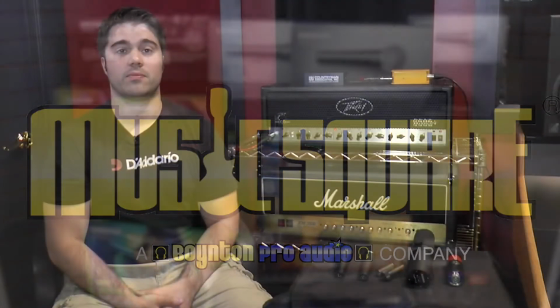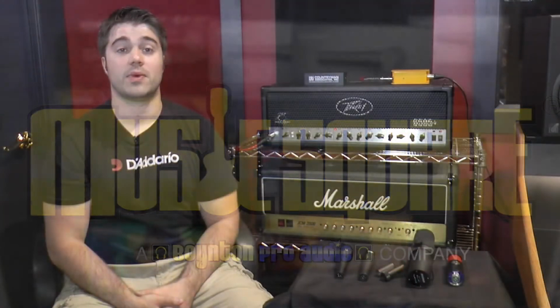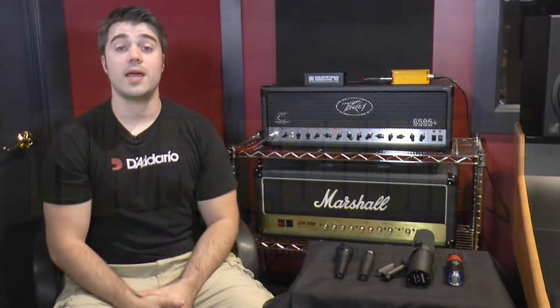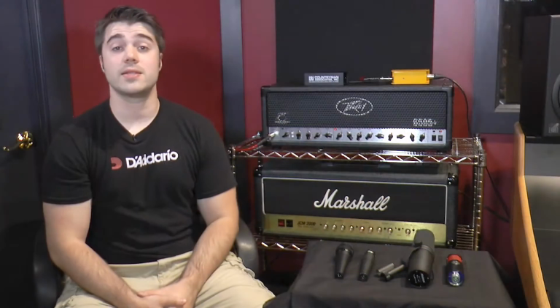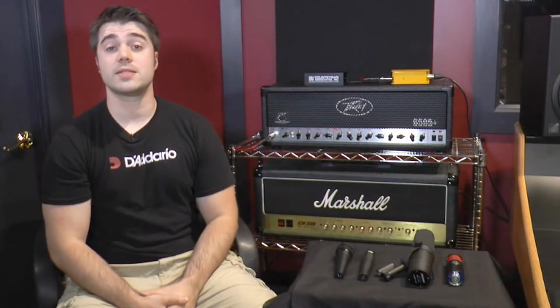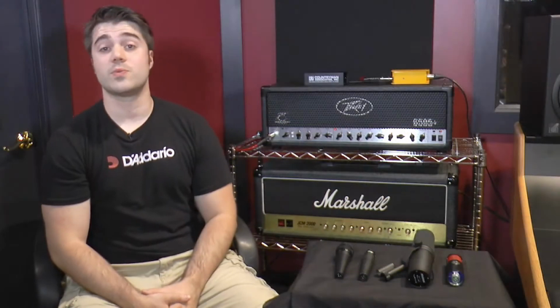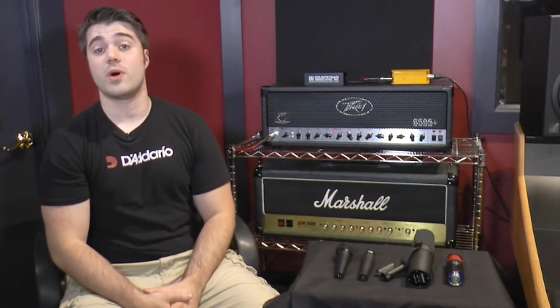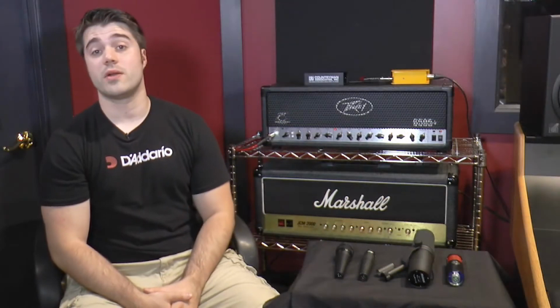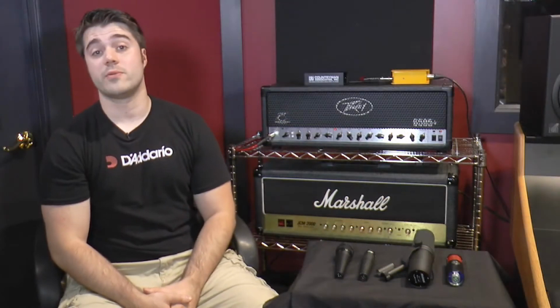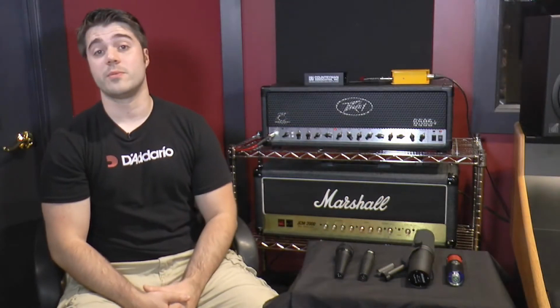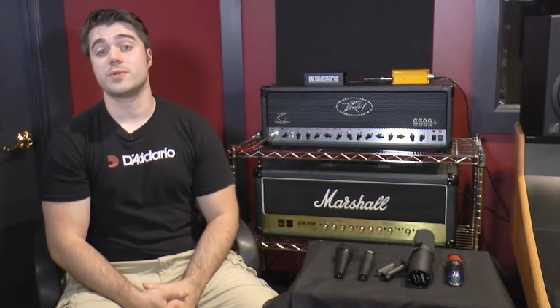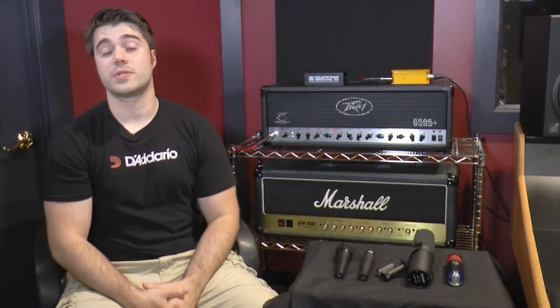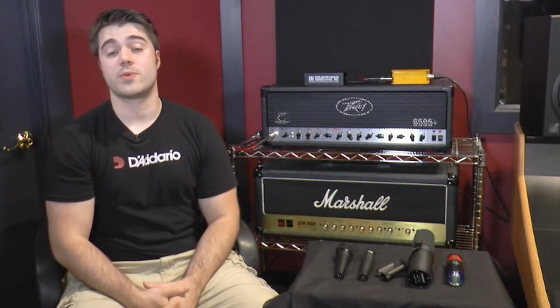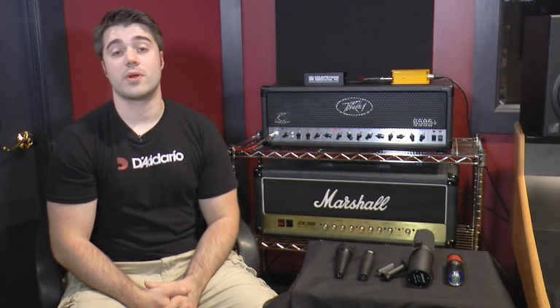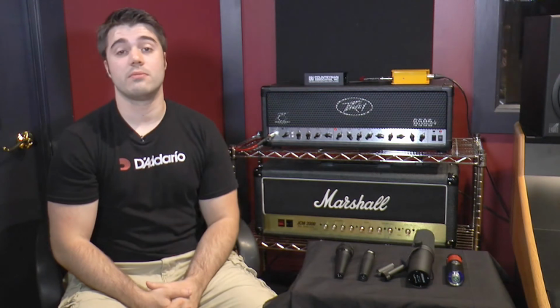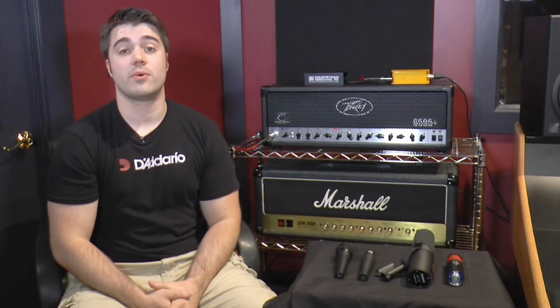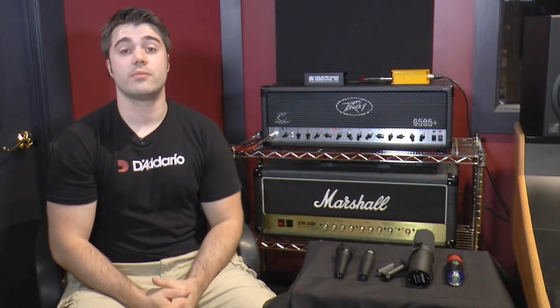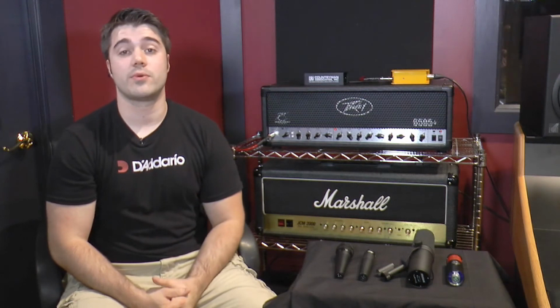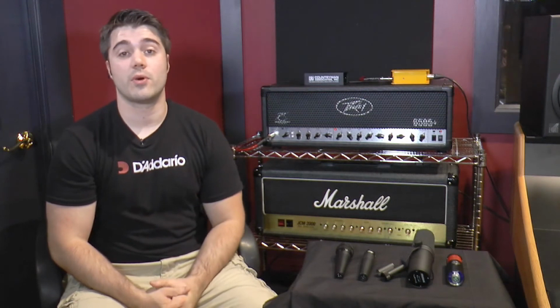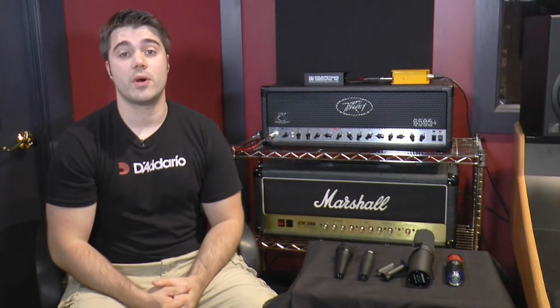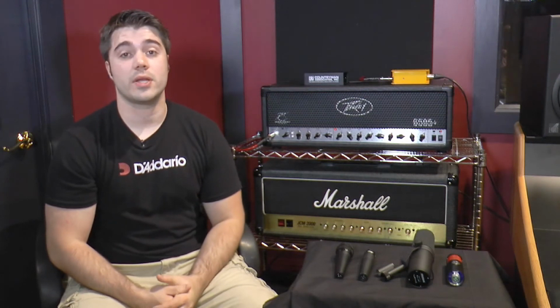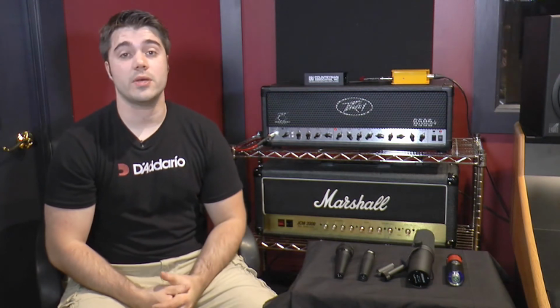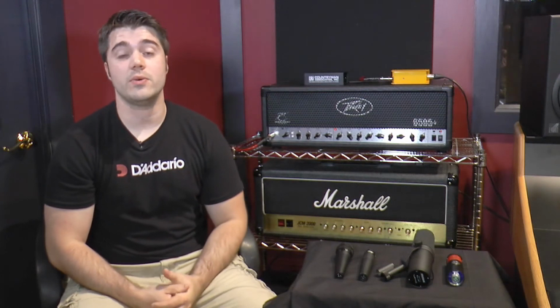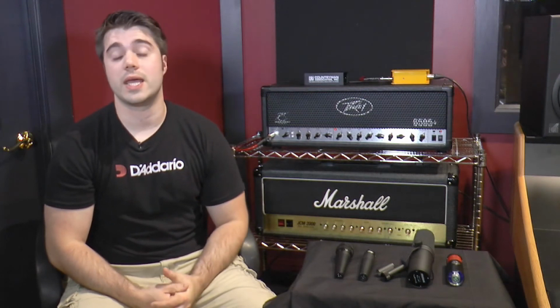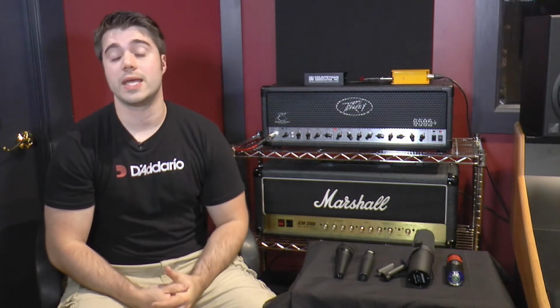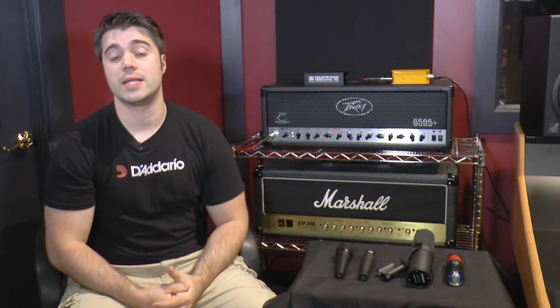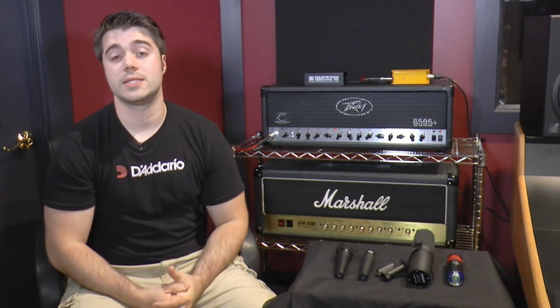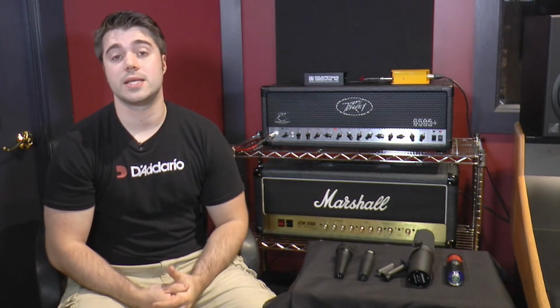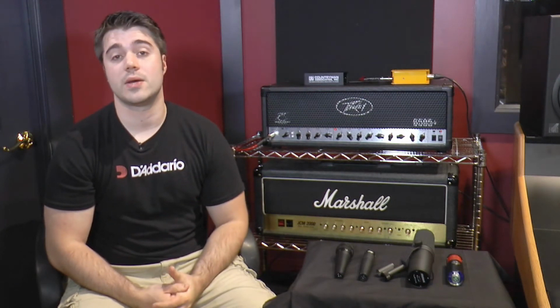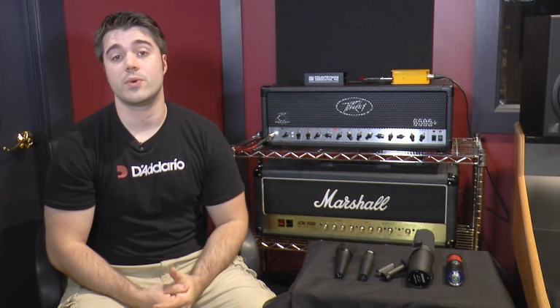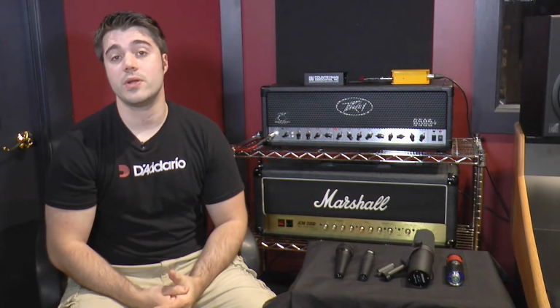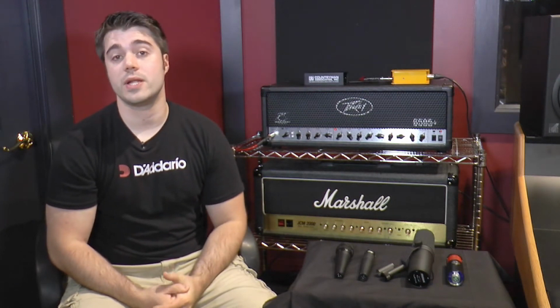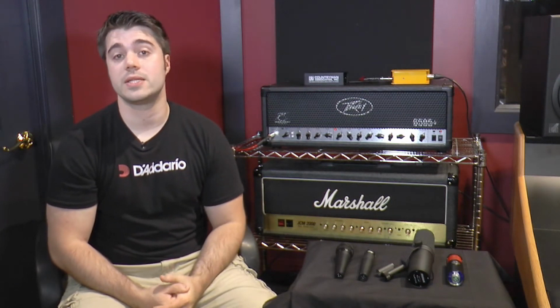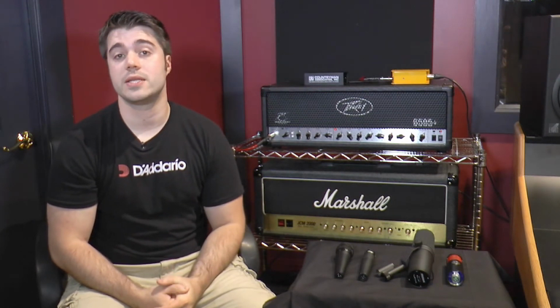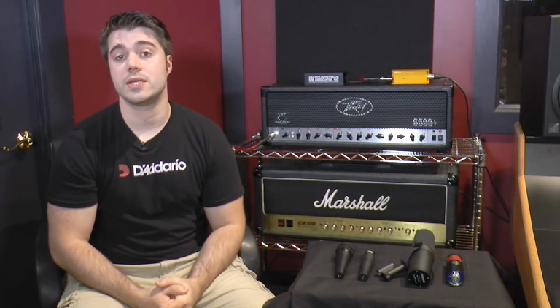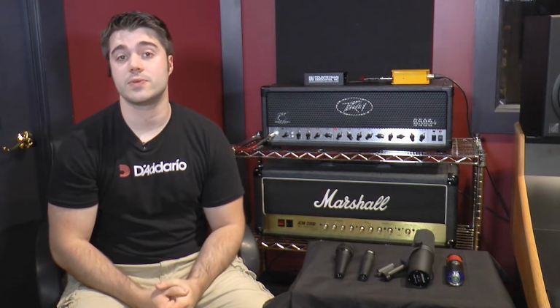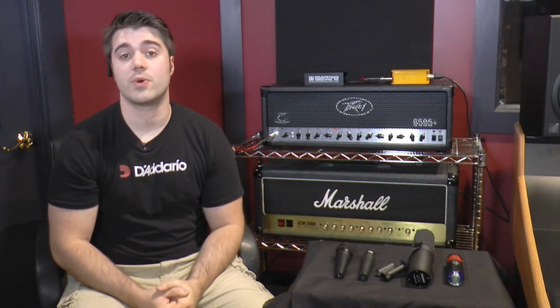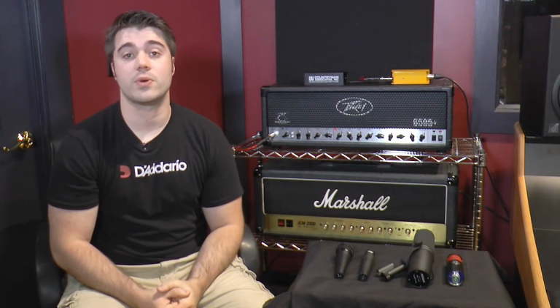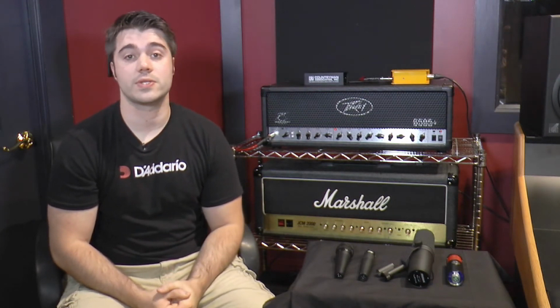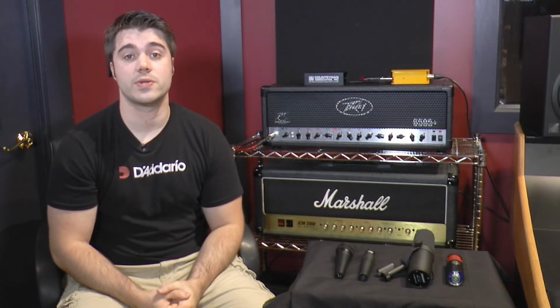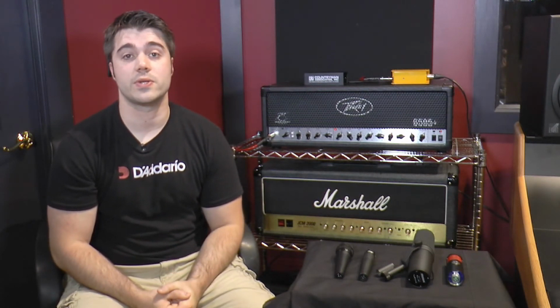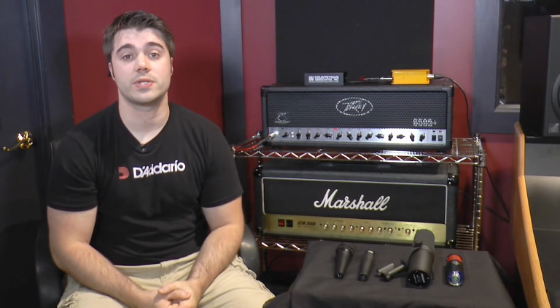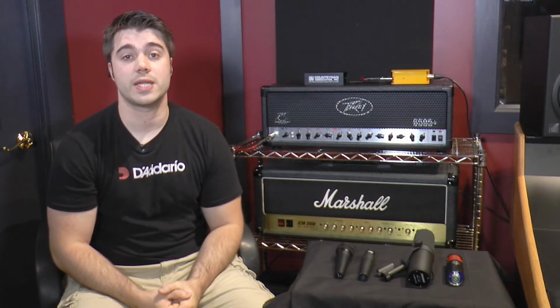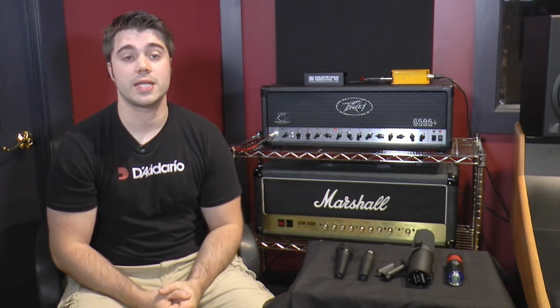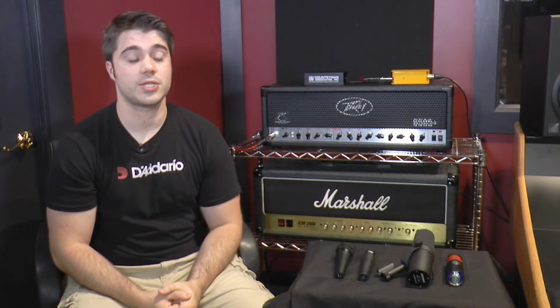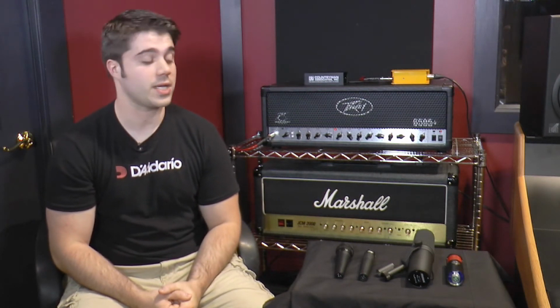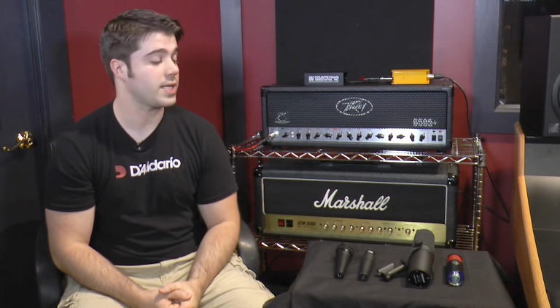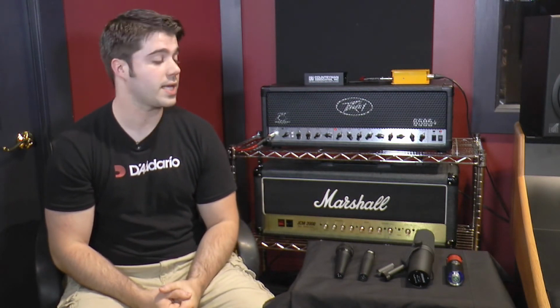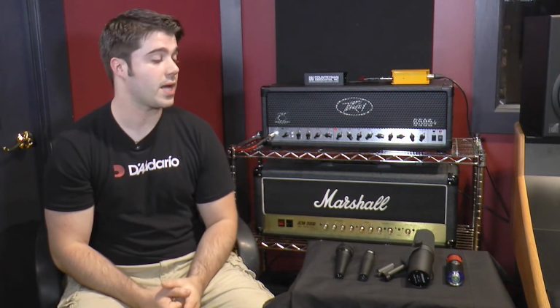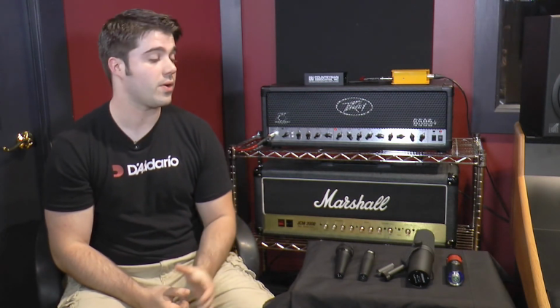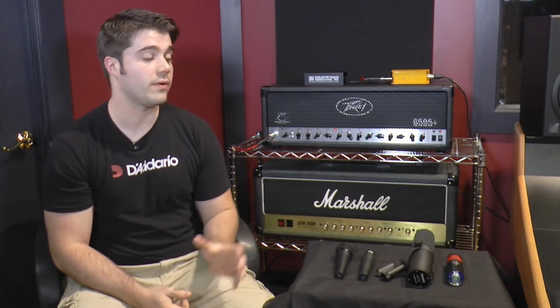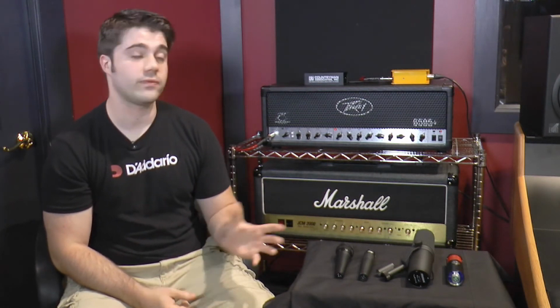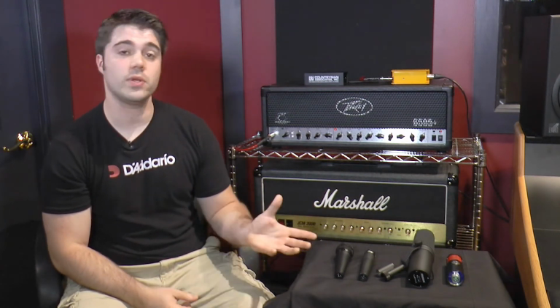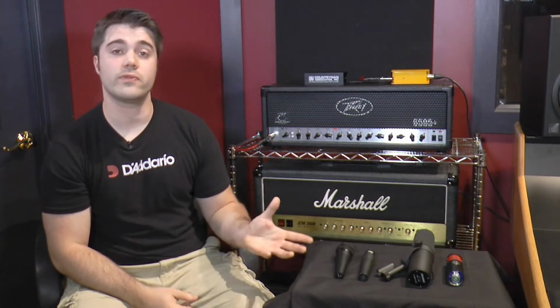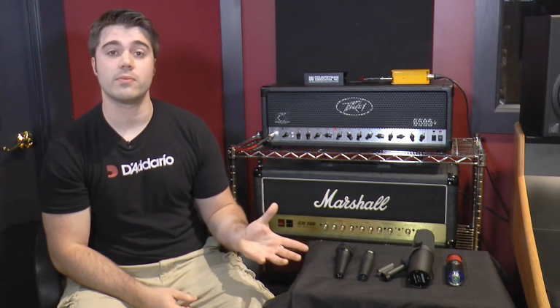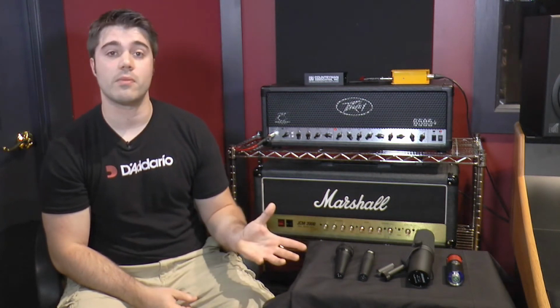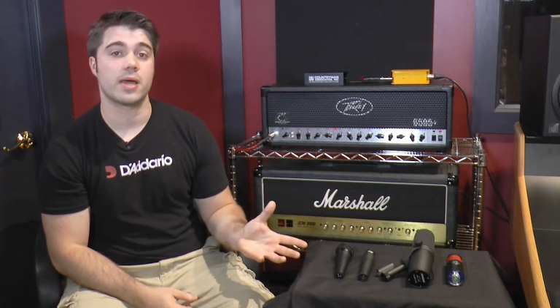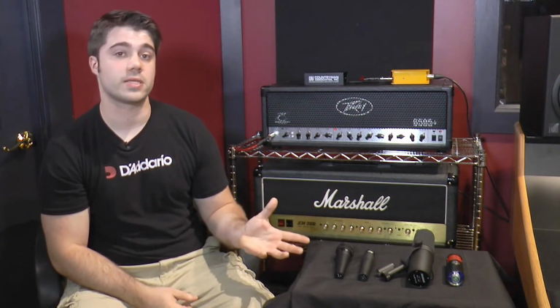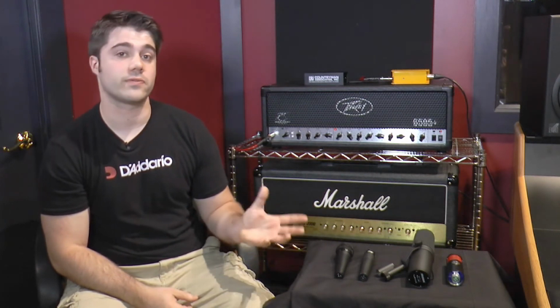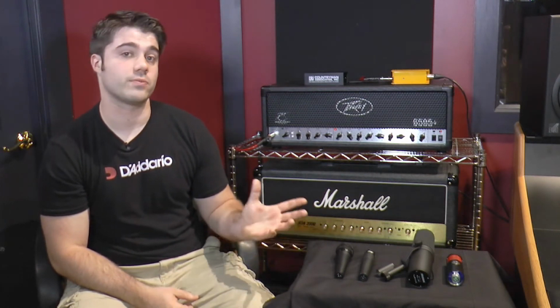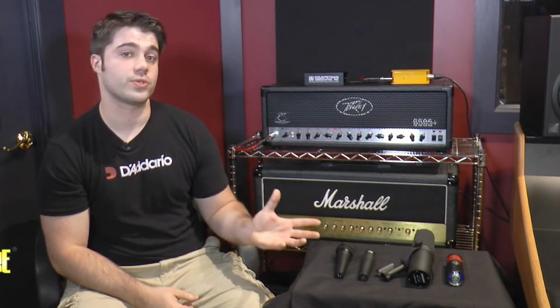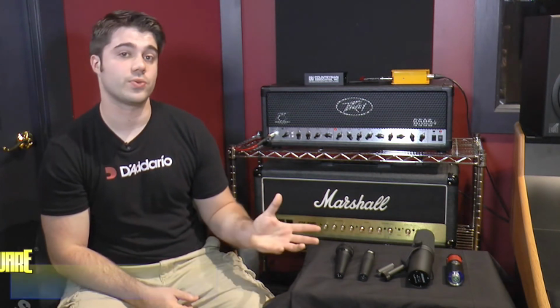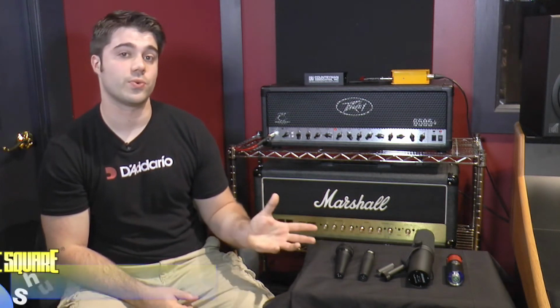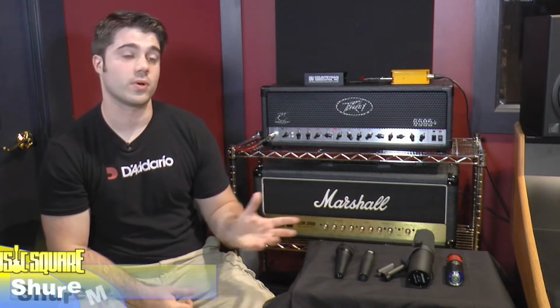Hi, this is Juan from Music Square and Boynton Pro Audio, and we're here at ATS Recording Studio today checking out a few different mics from Shure.